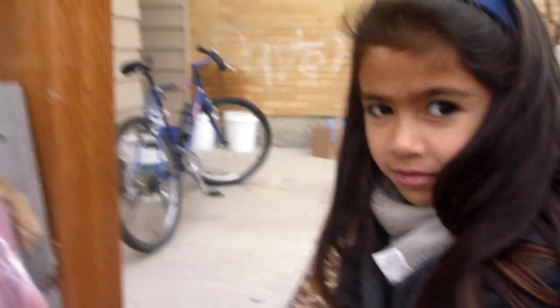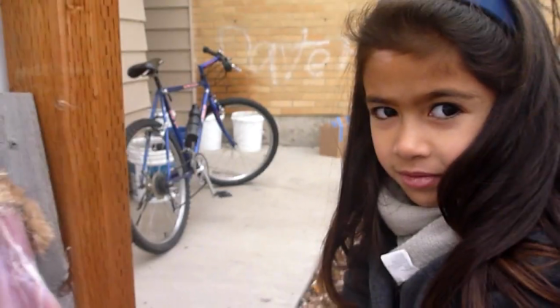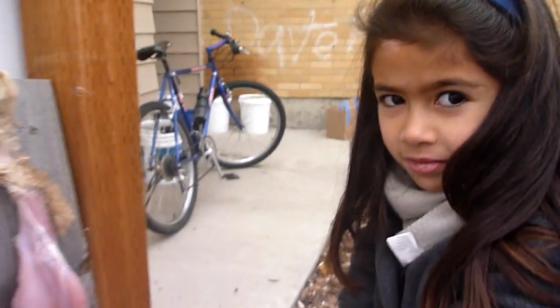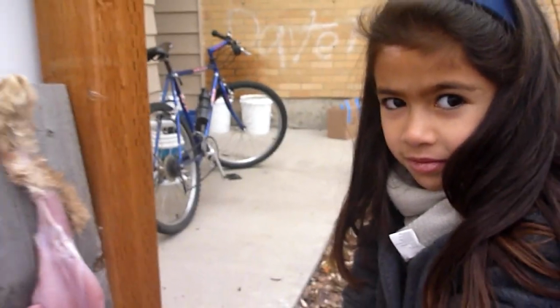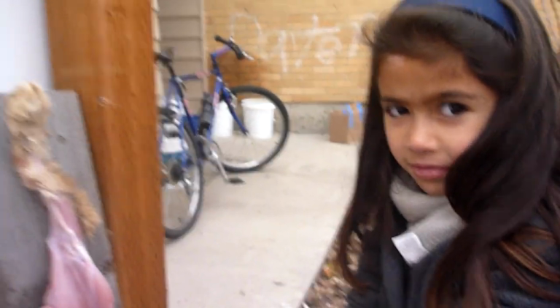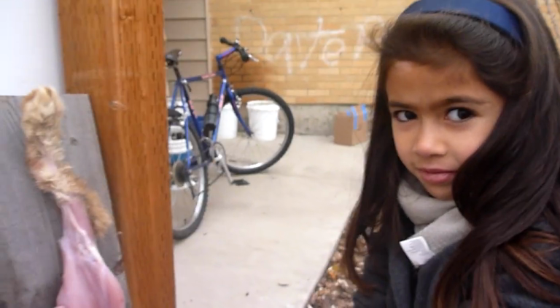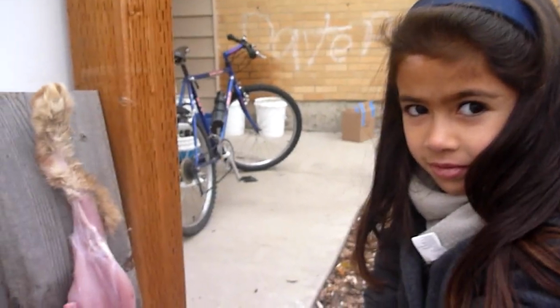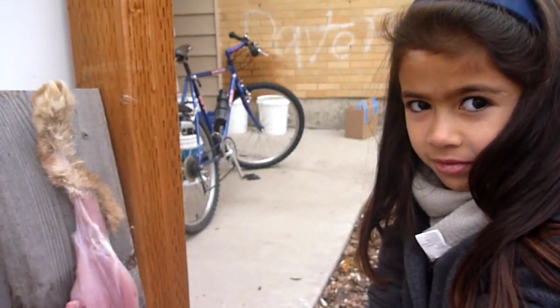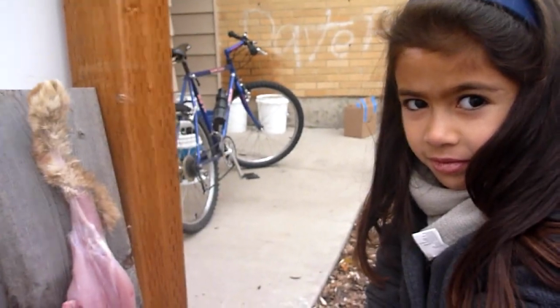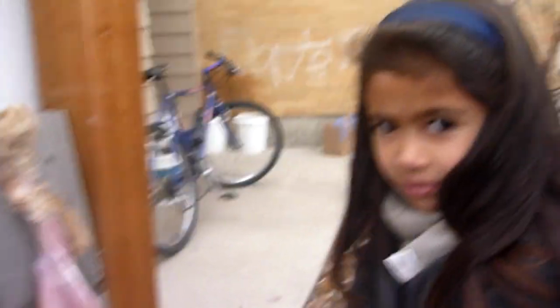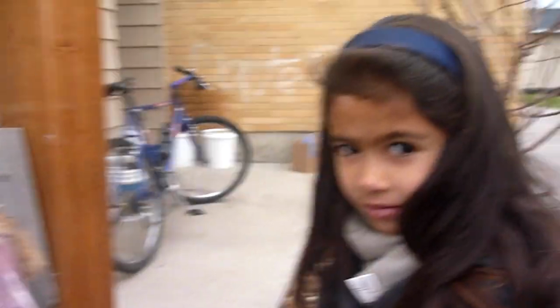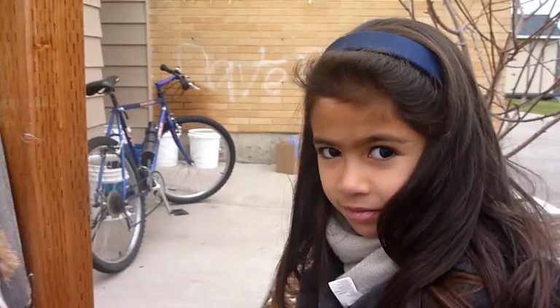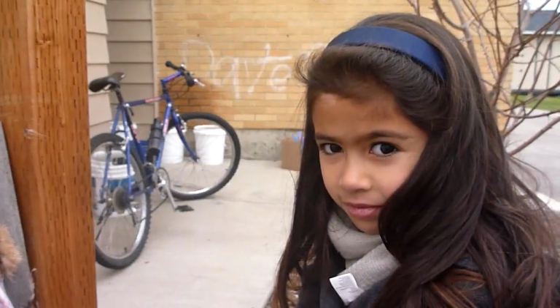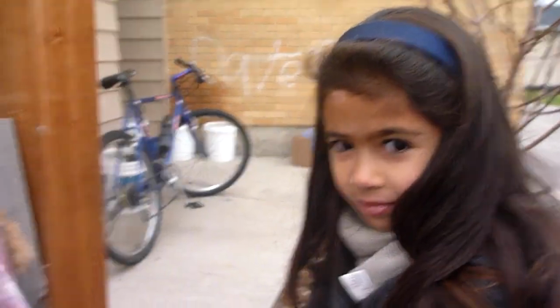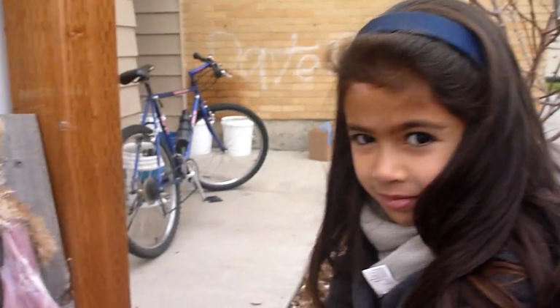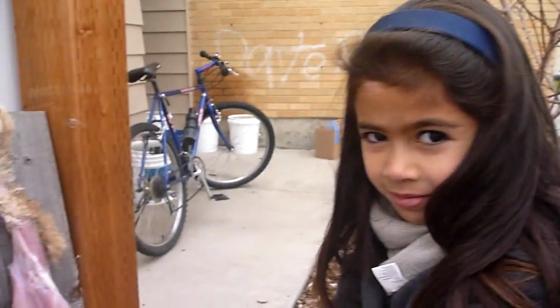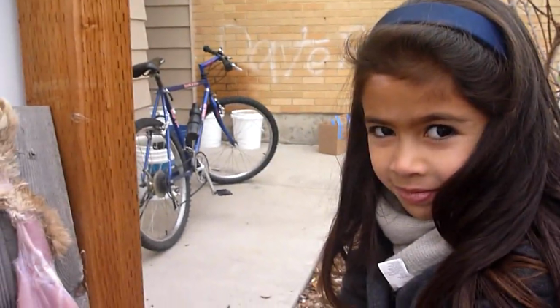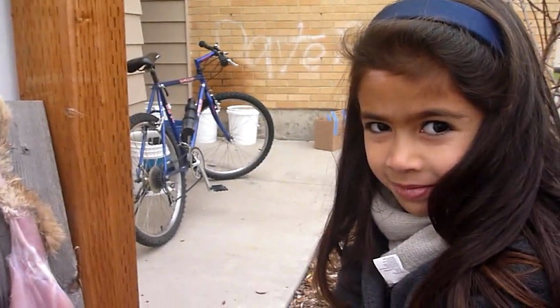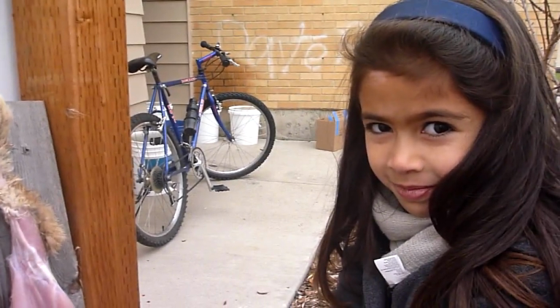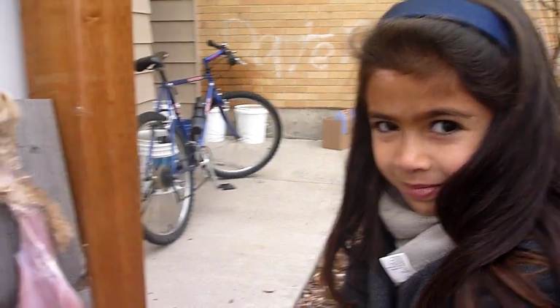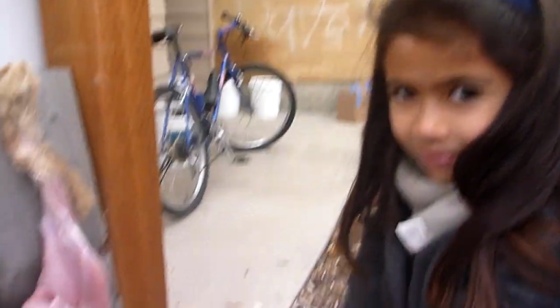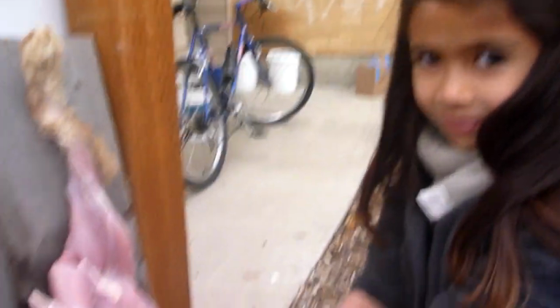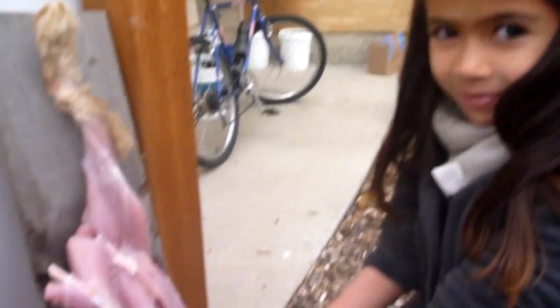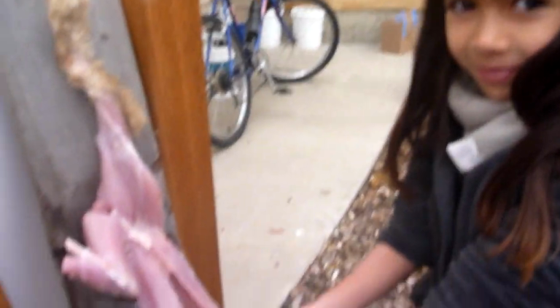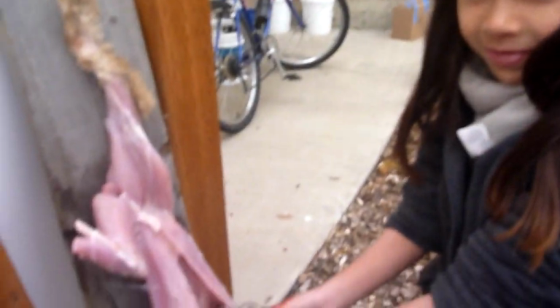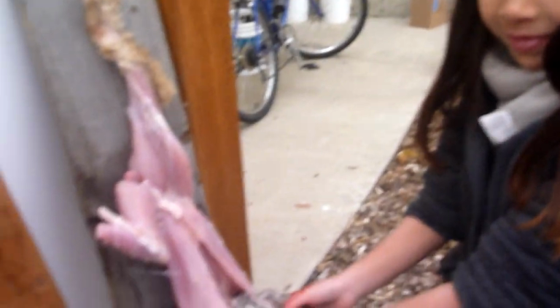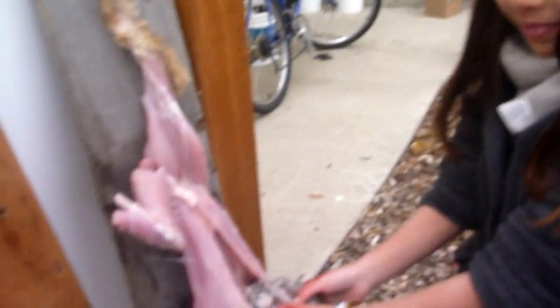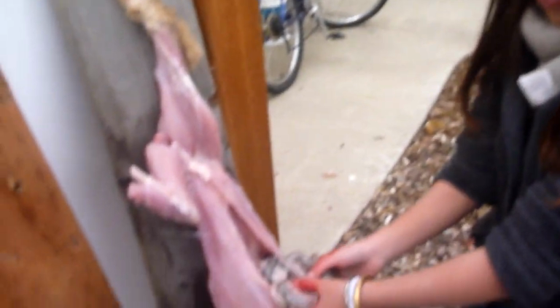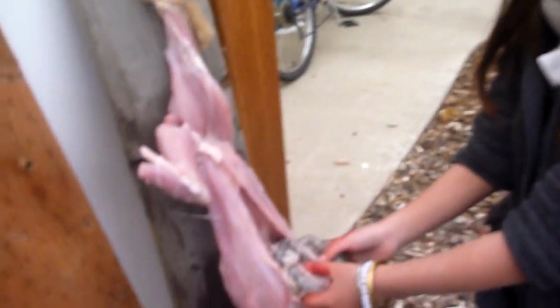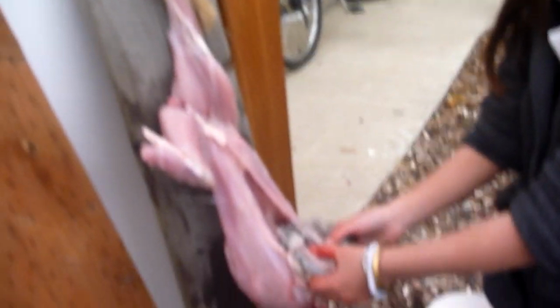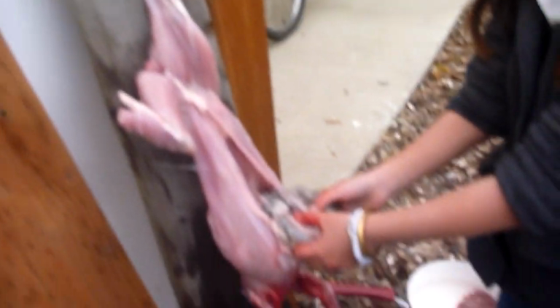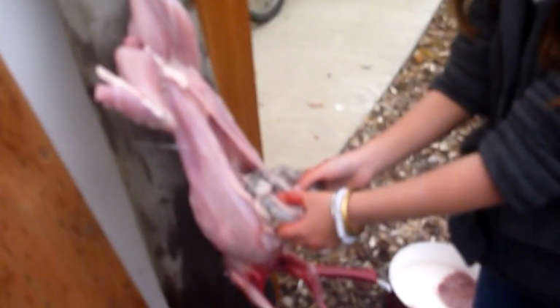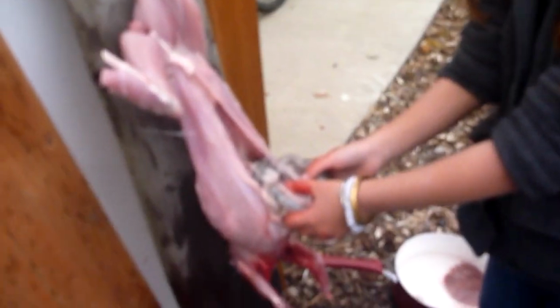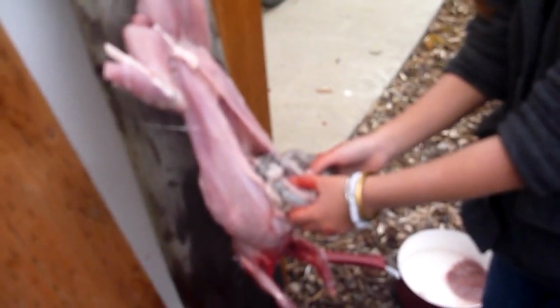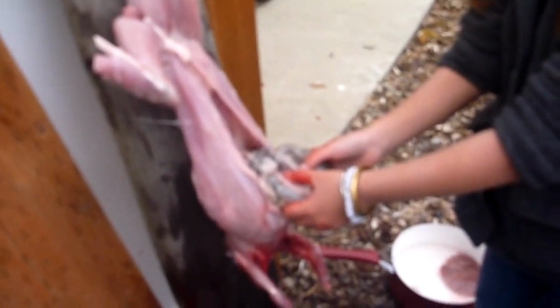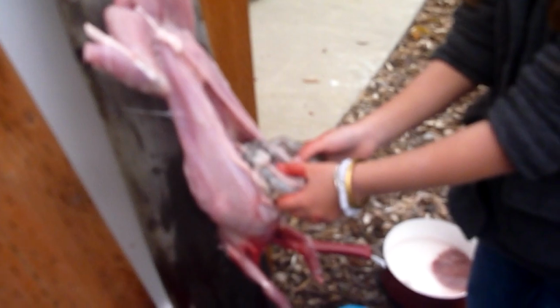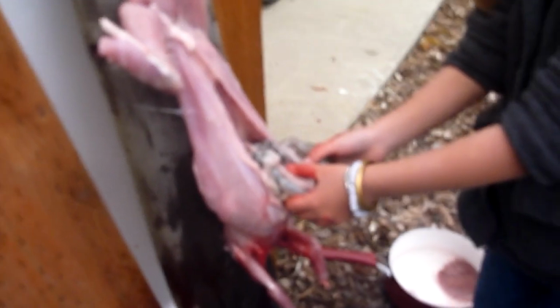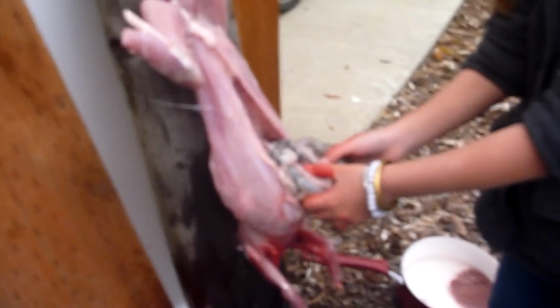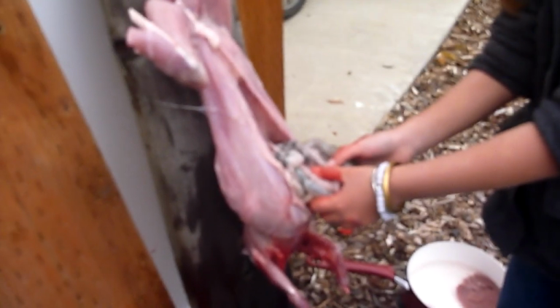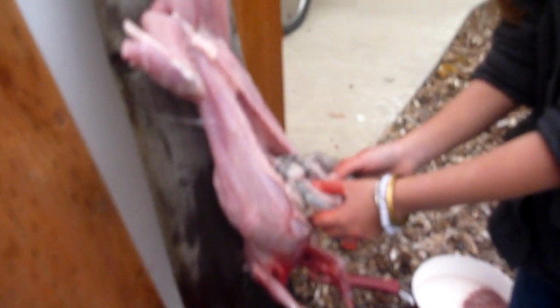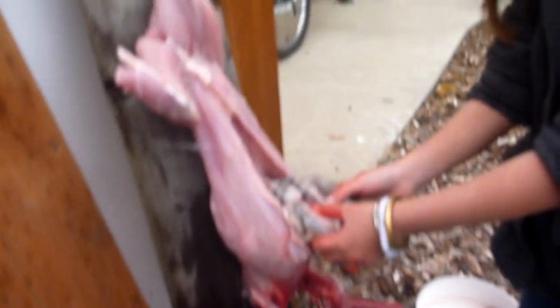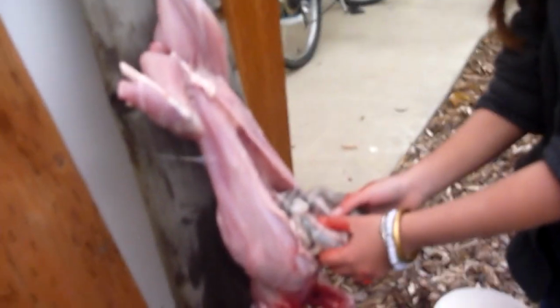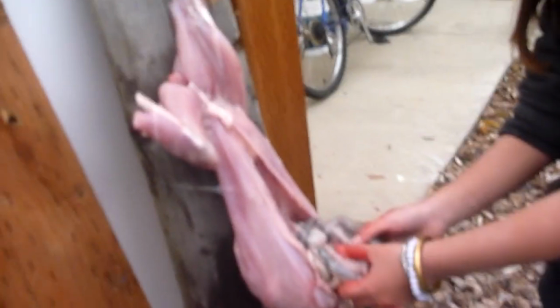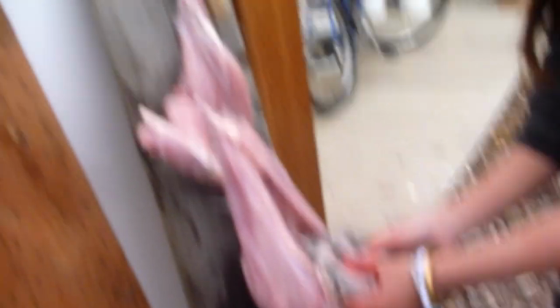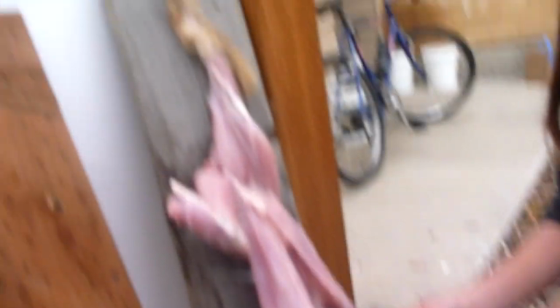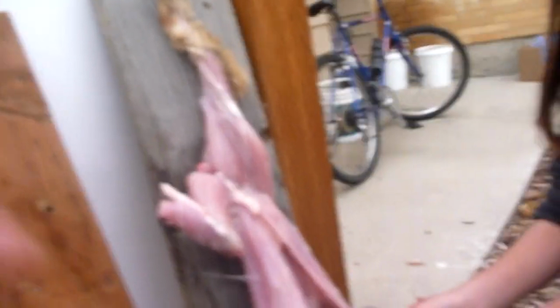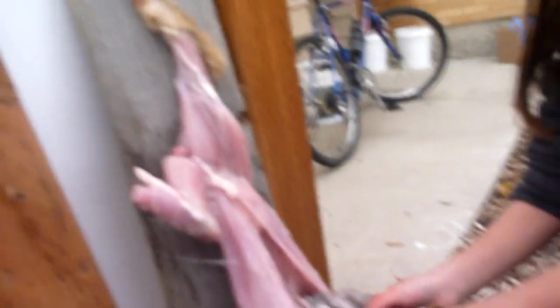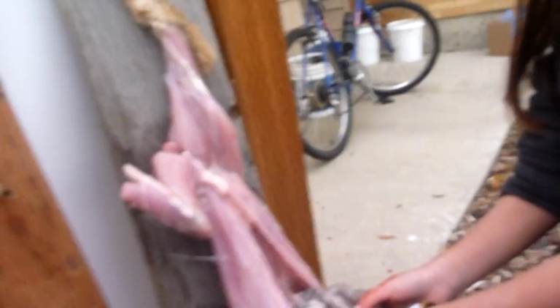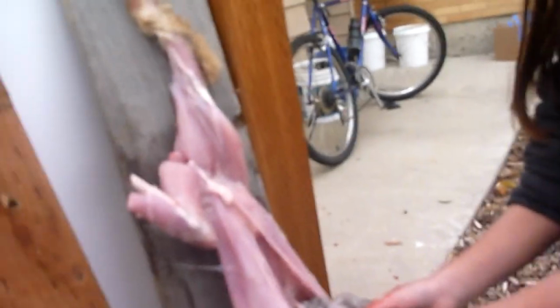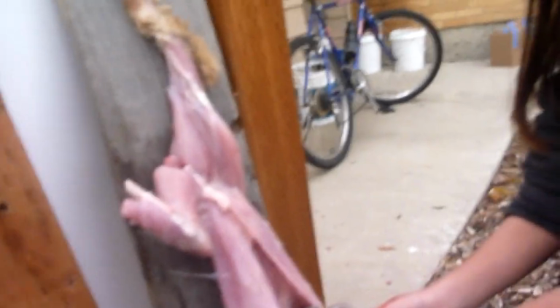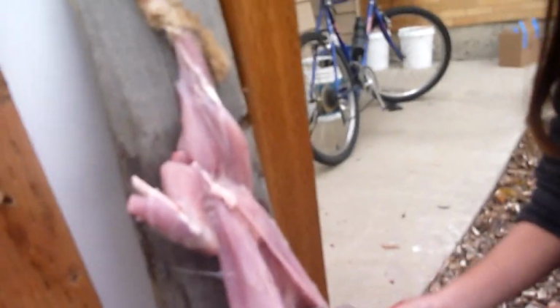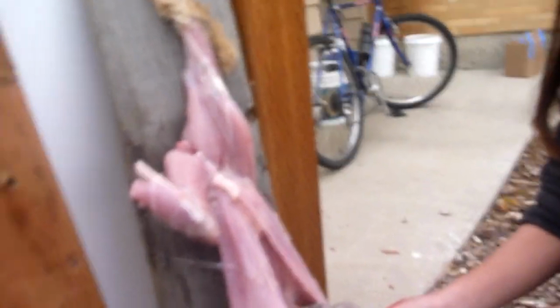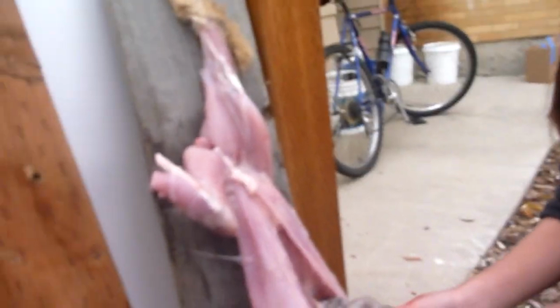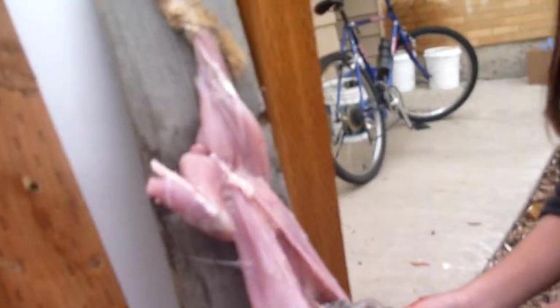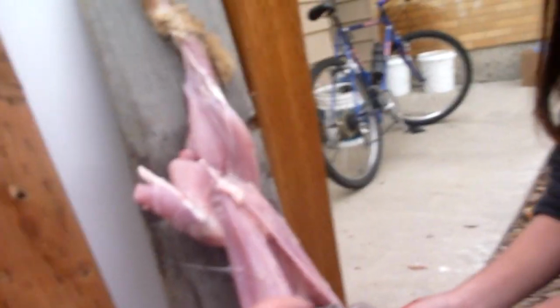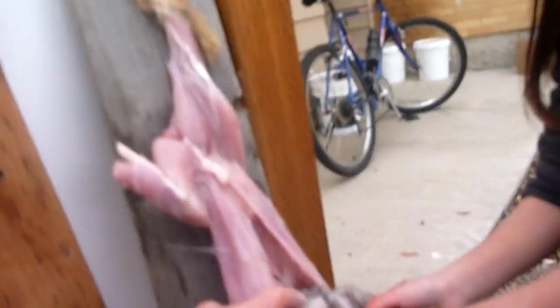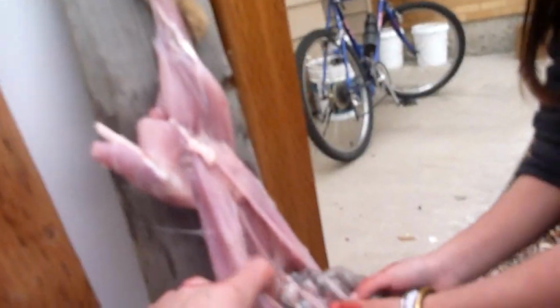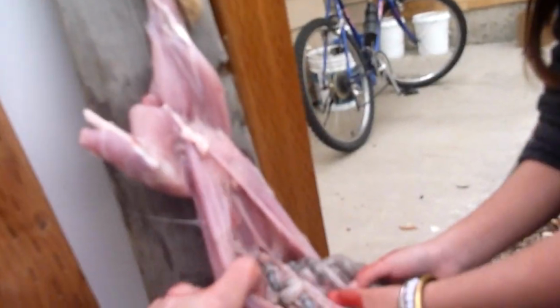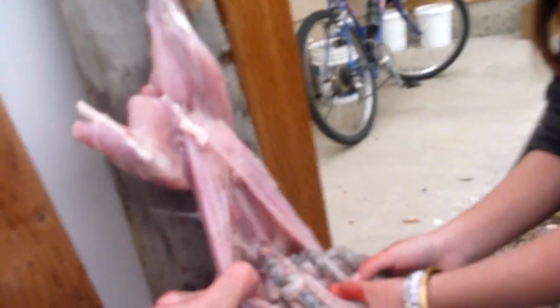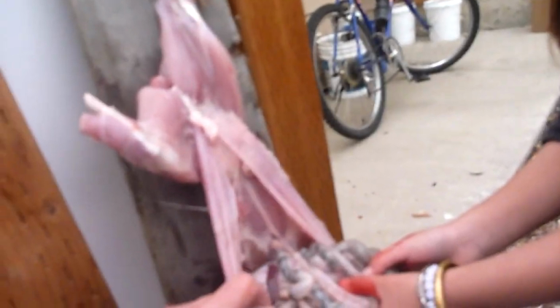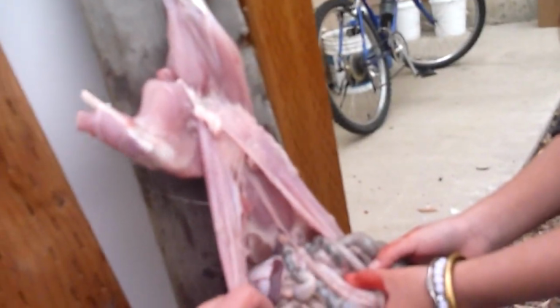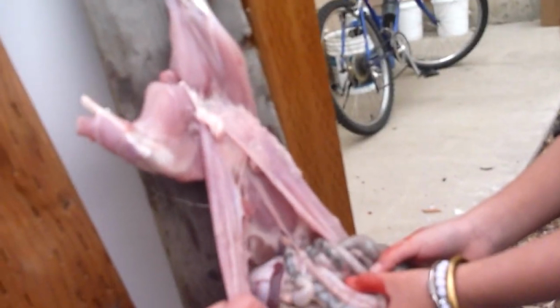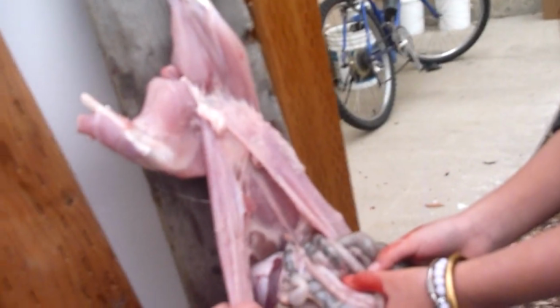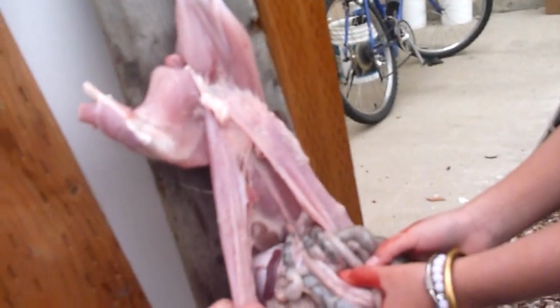All right, this is Aviella, and what are you doing? Are you gutting a rabbit? Yep. You taking out all its stuff? Okay, go ahead.